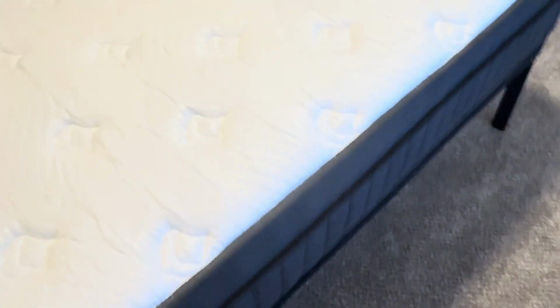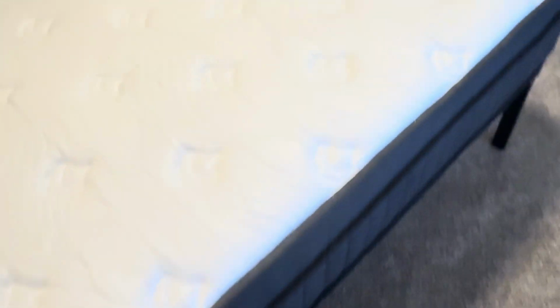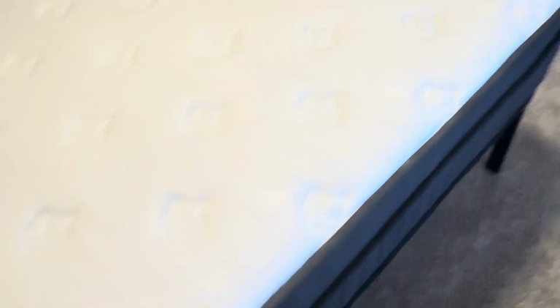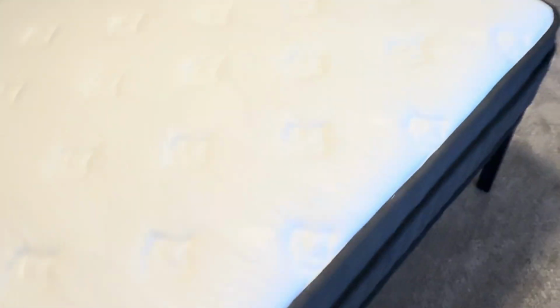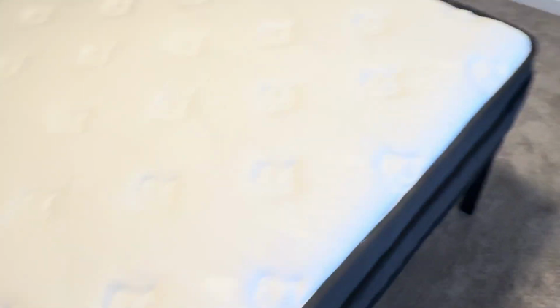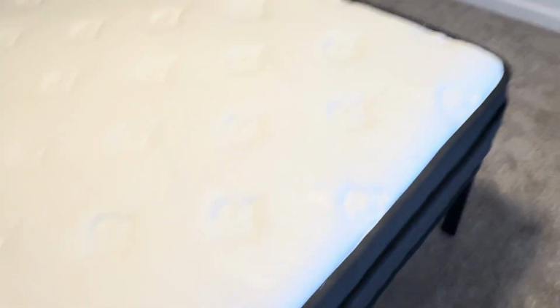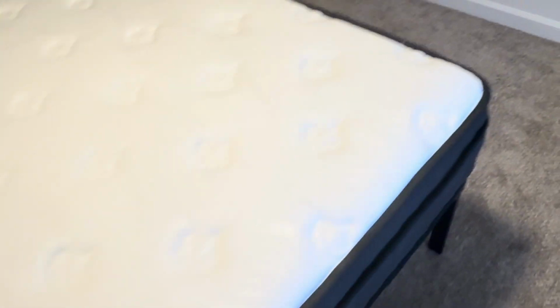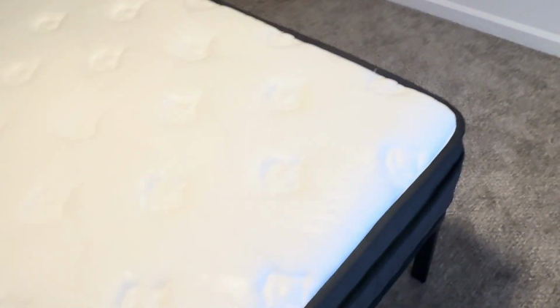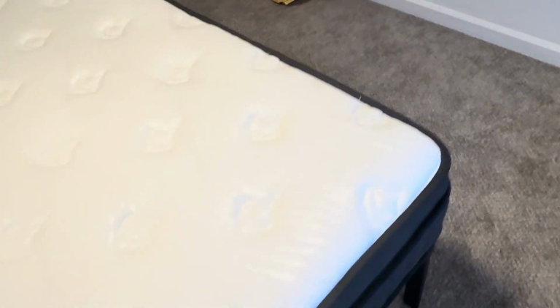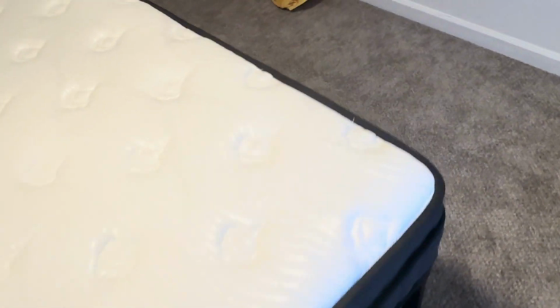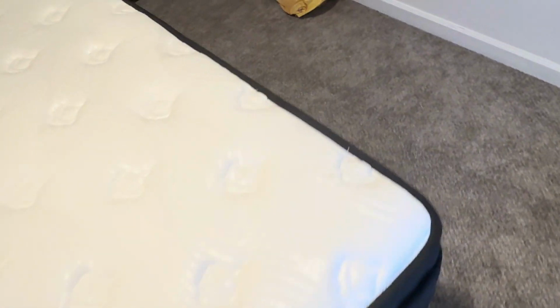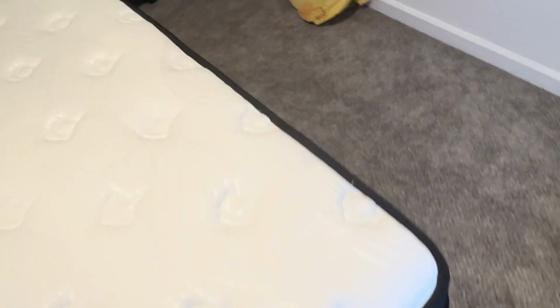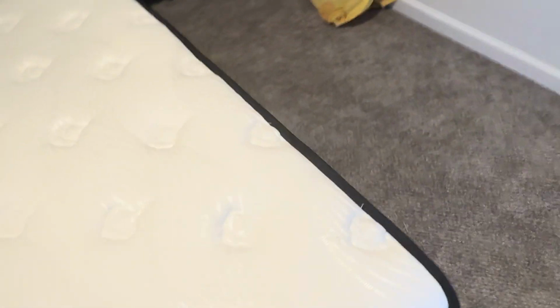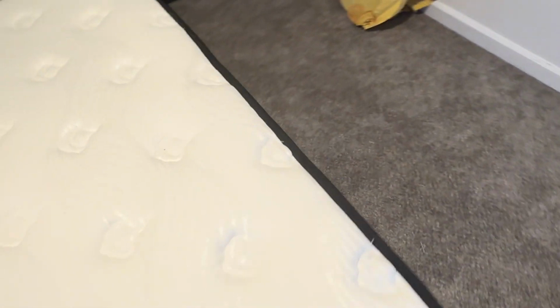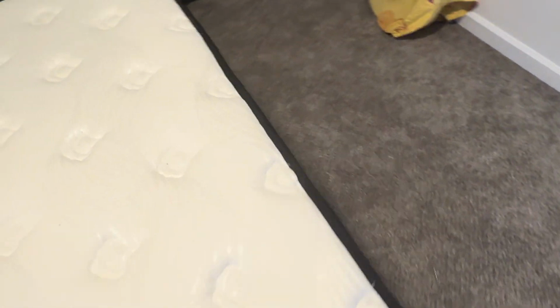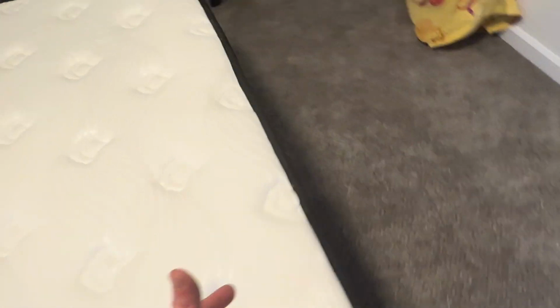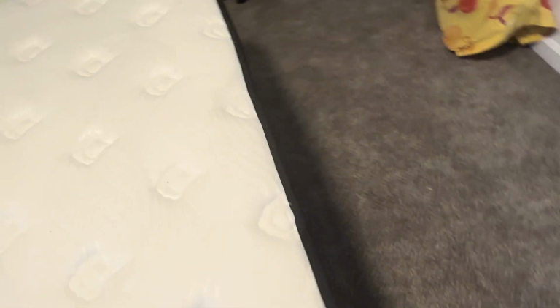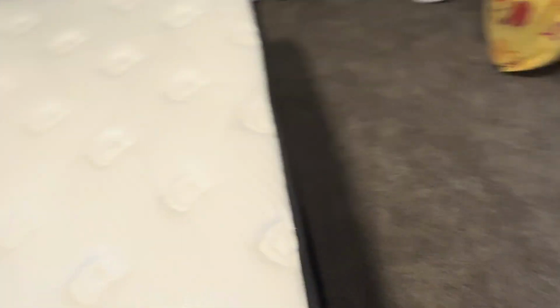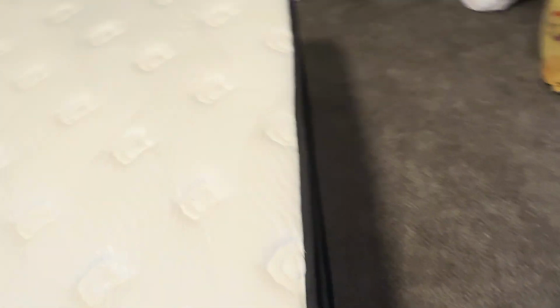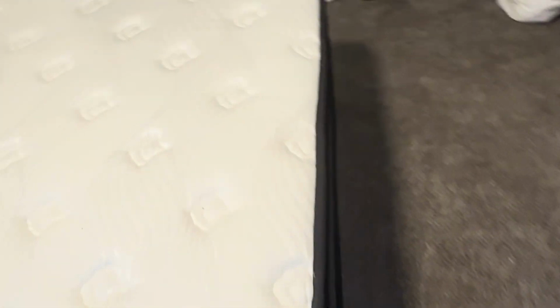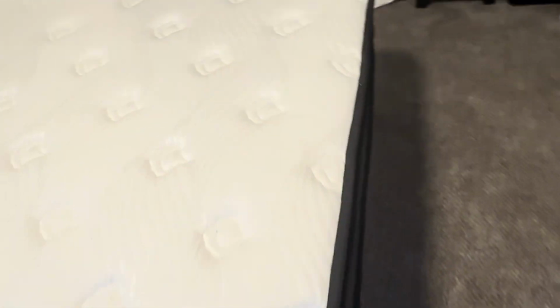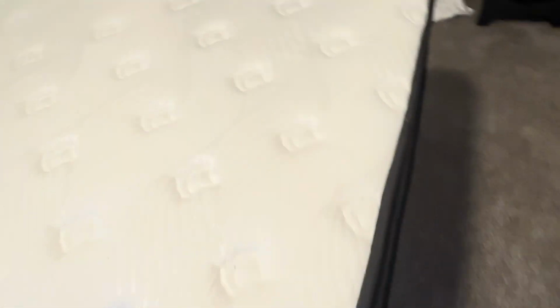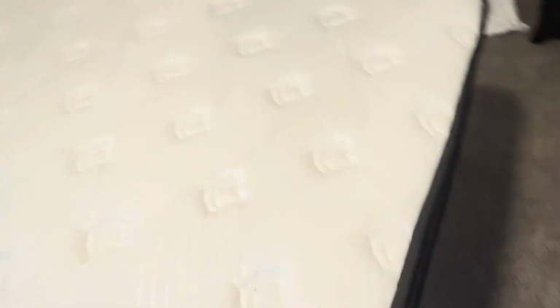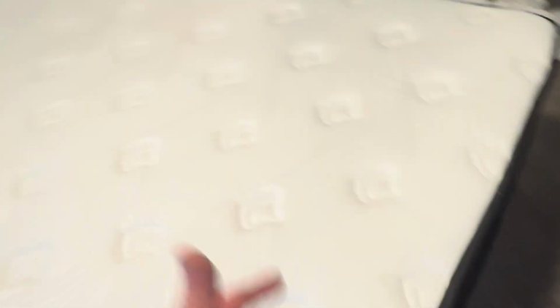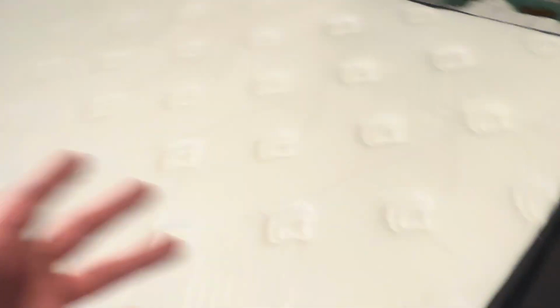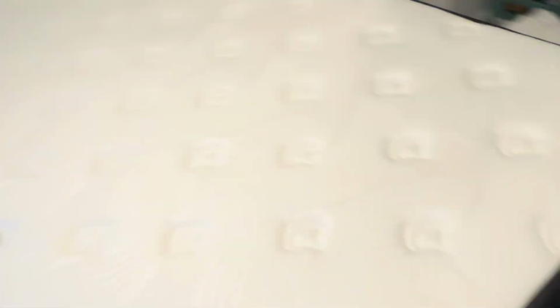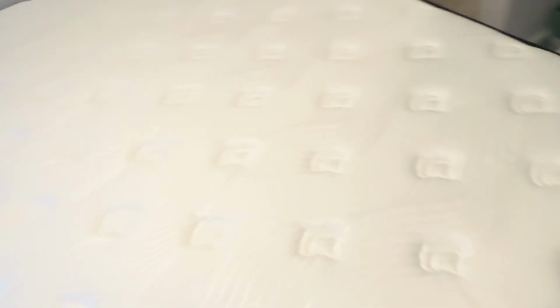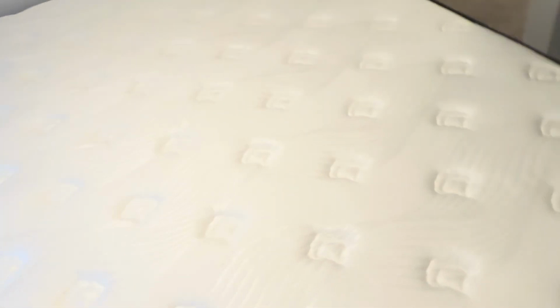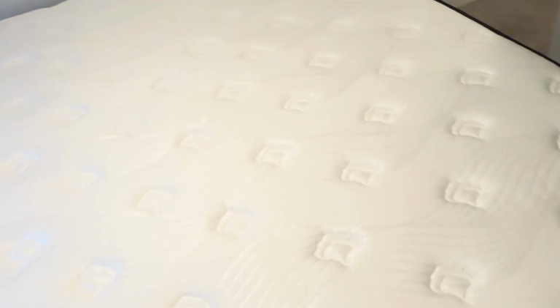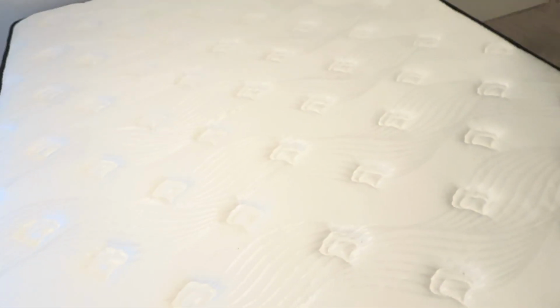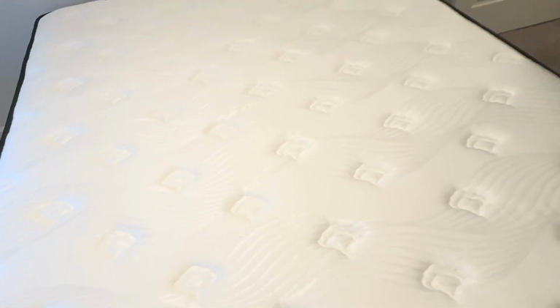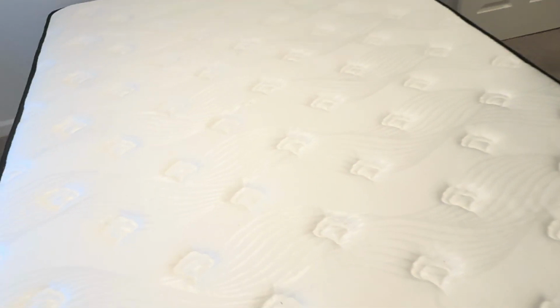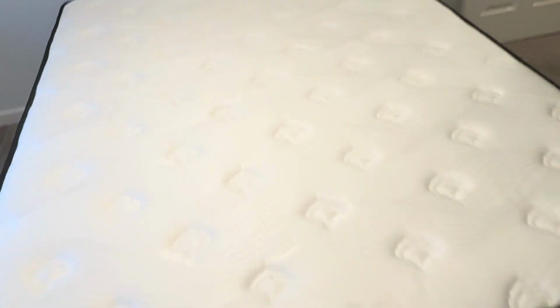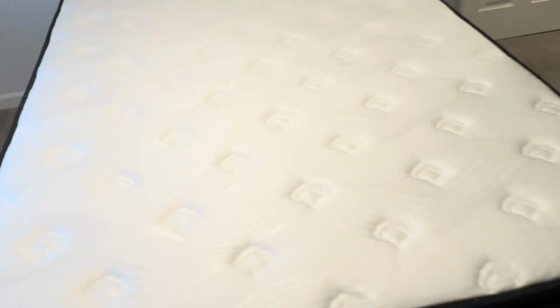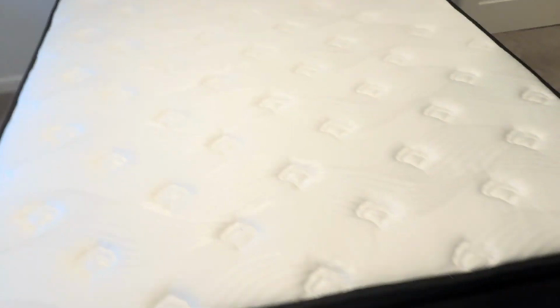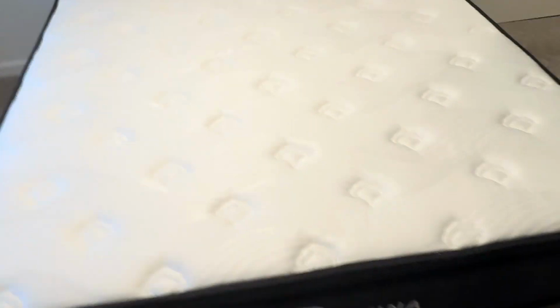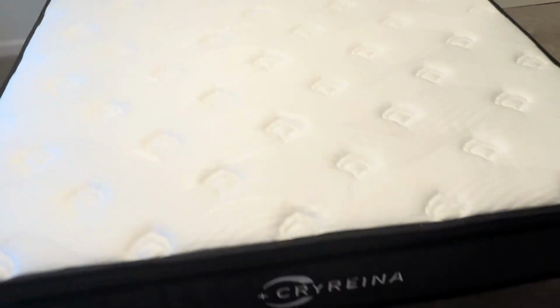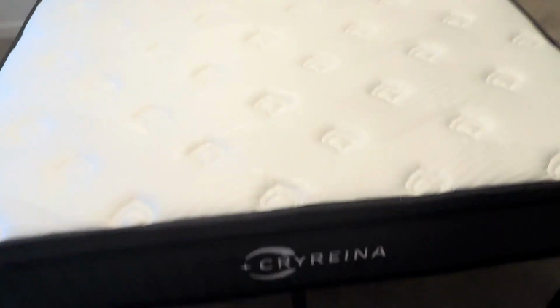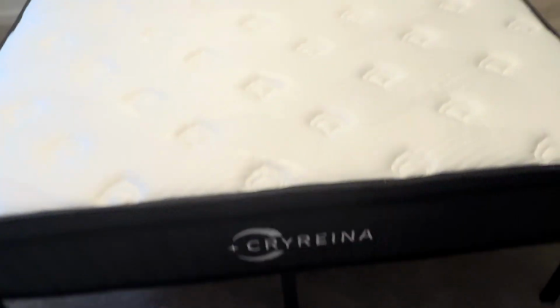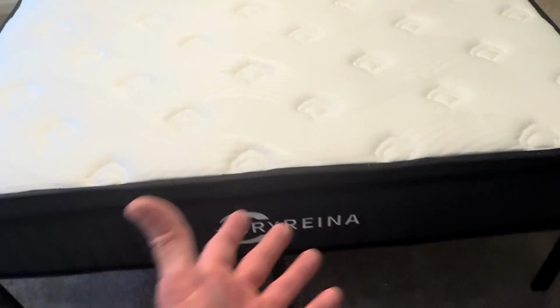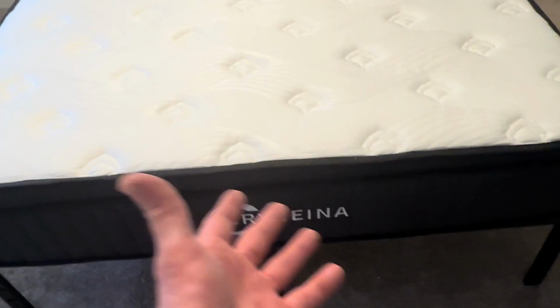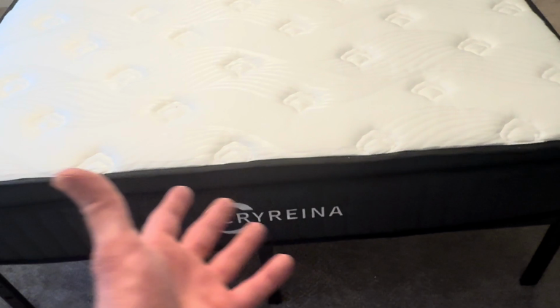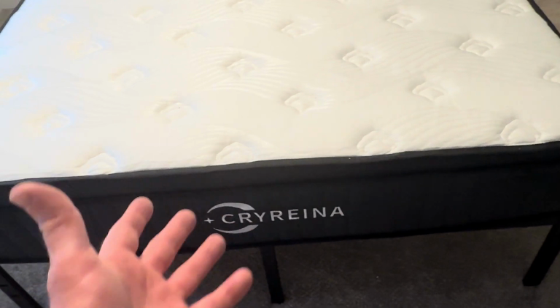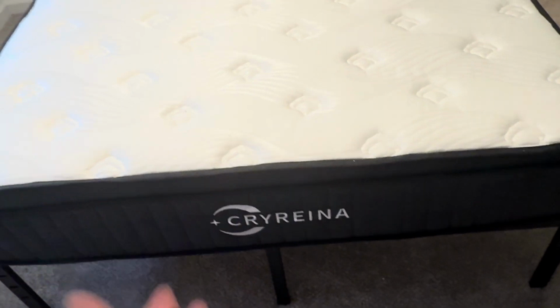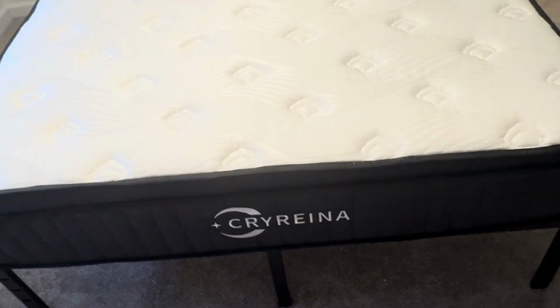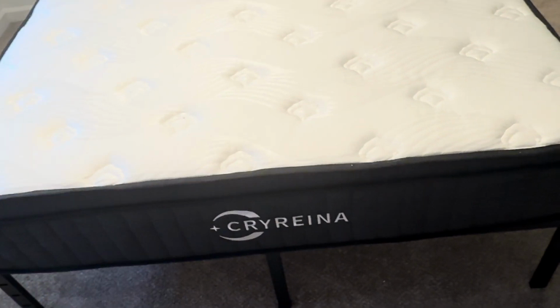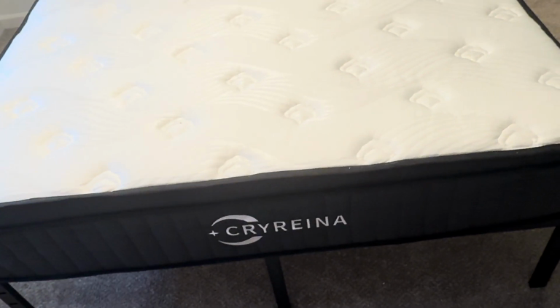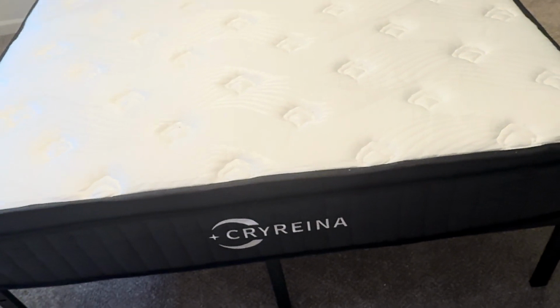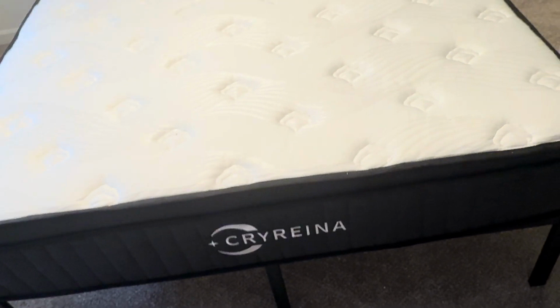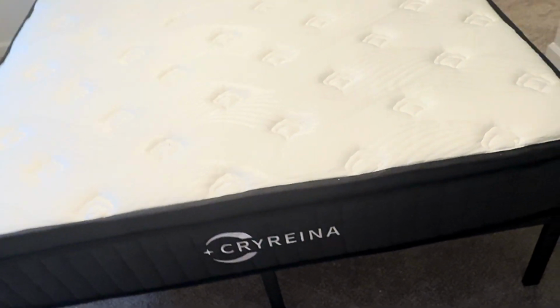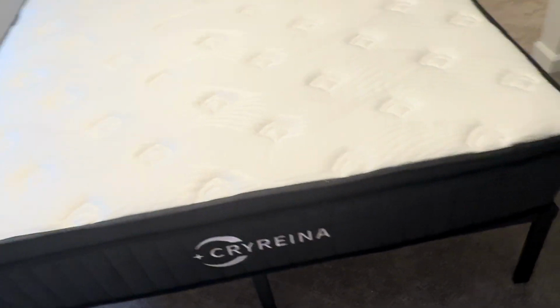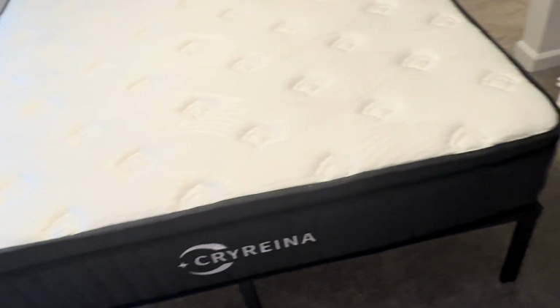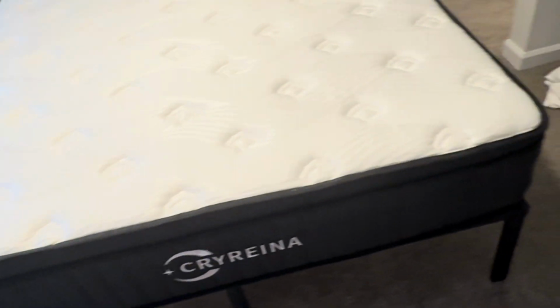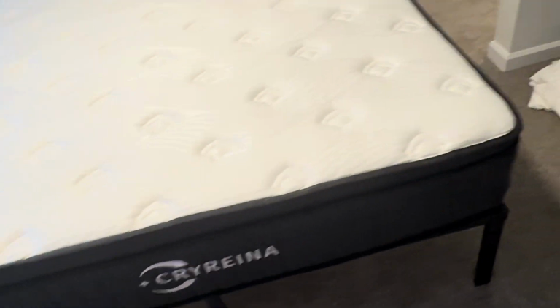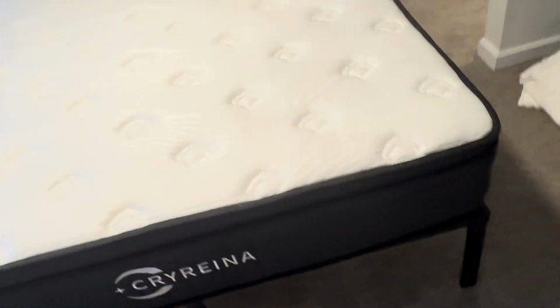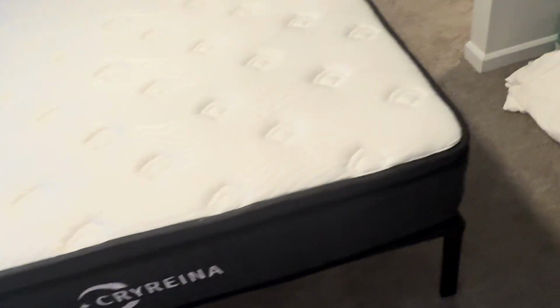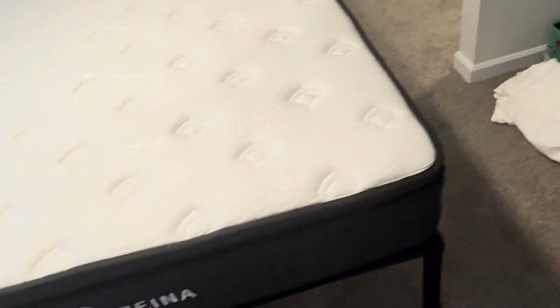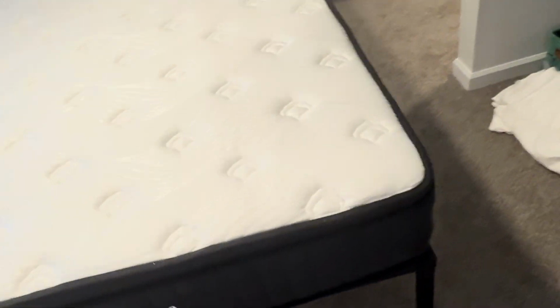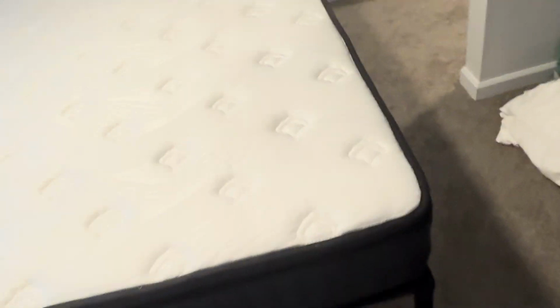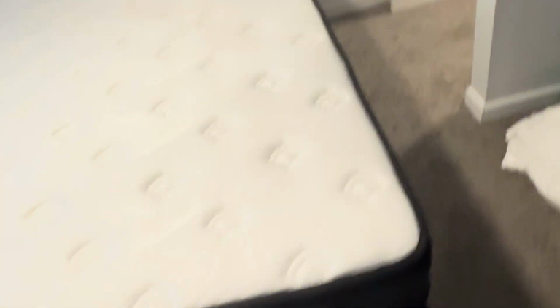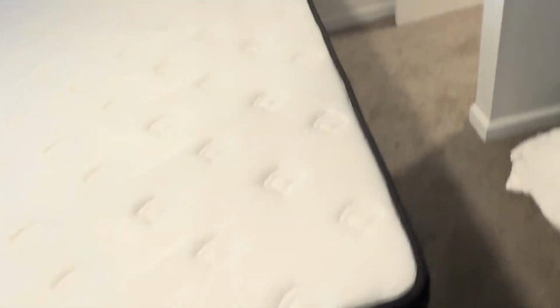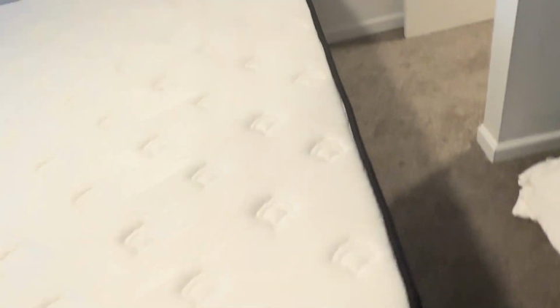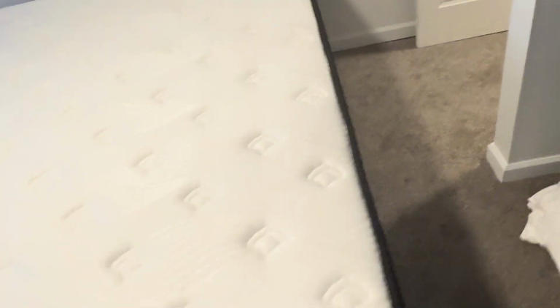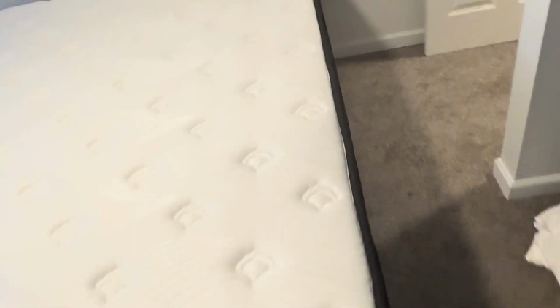It comes in a box and you open it and you get a mattress, so it's a mattress in a box.